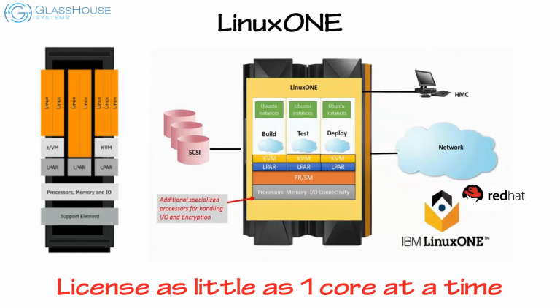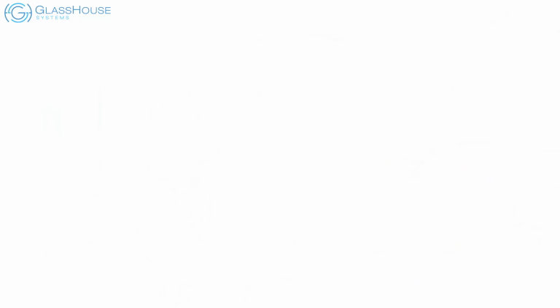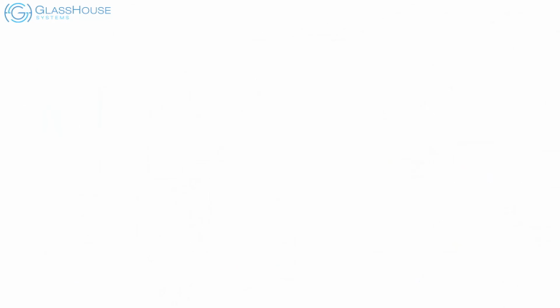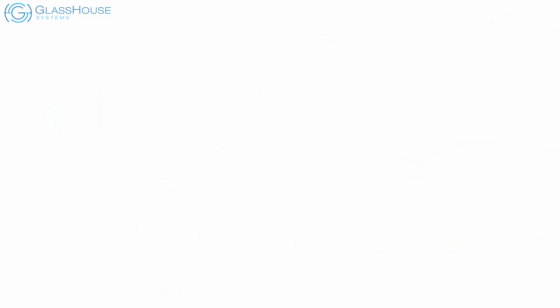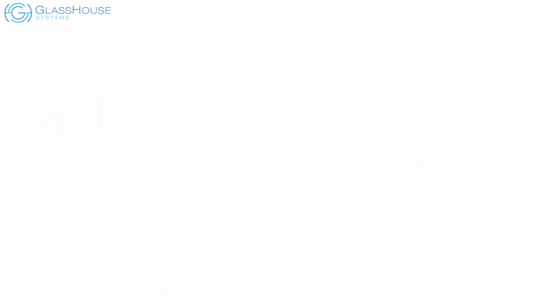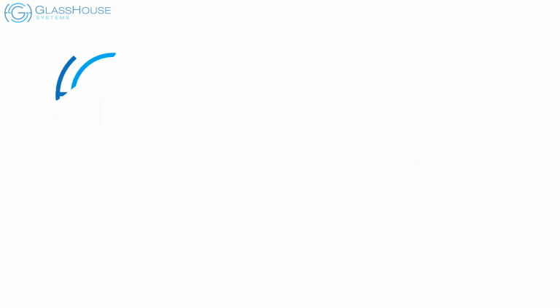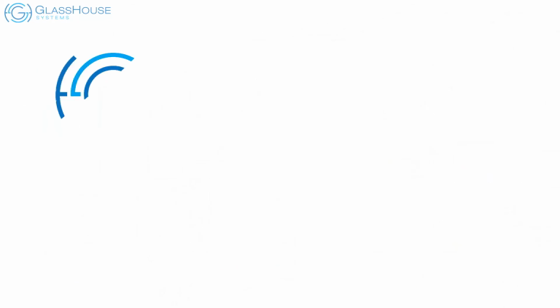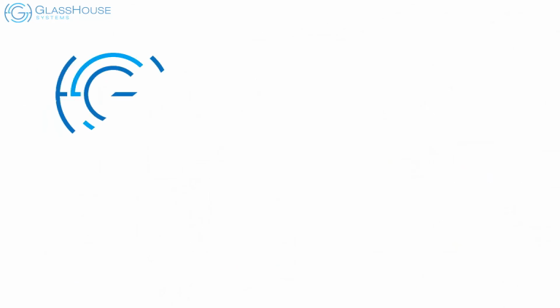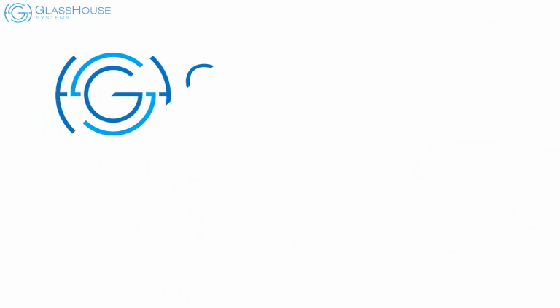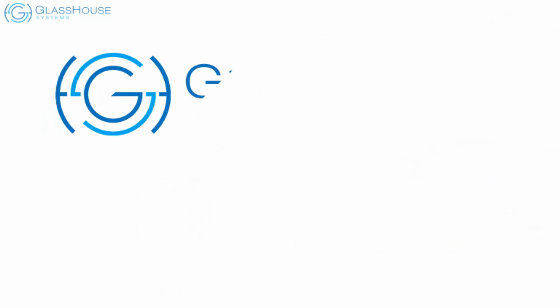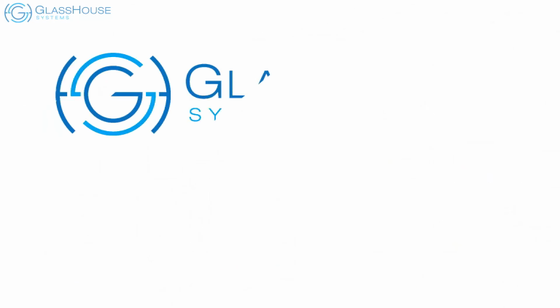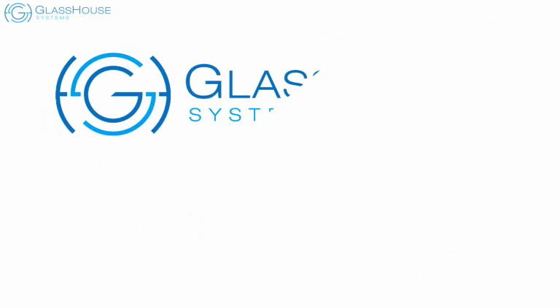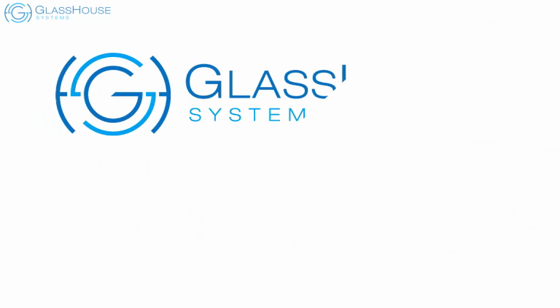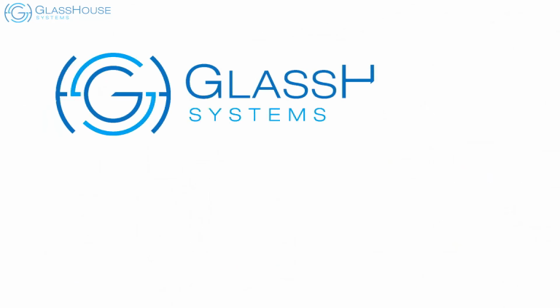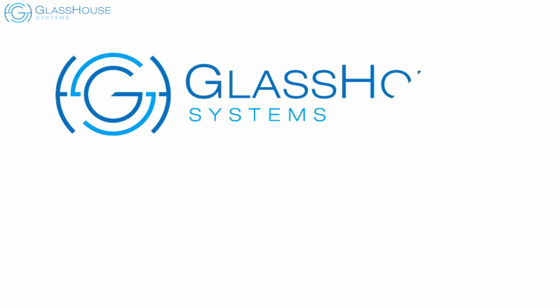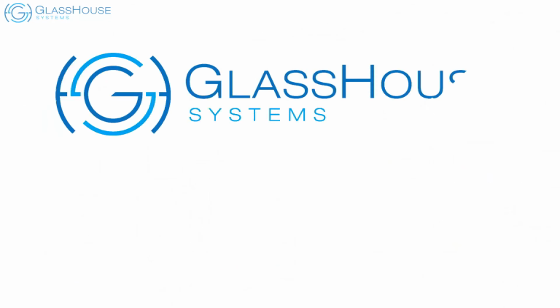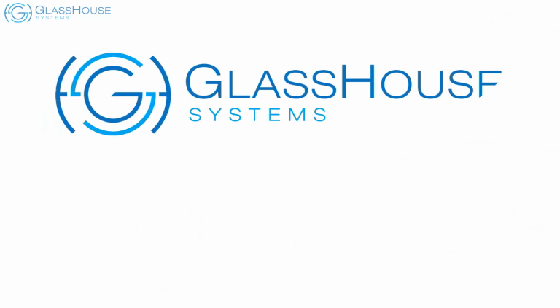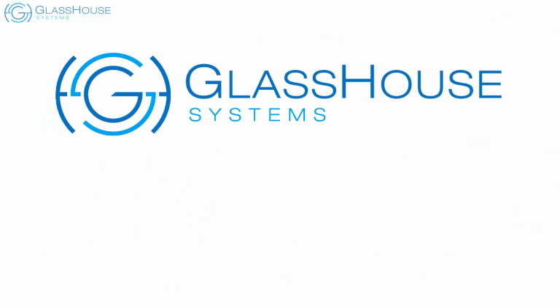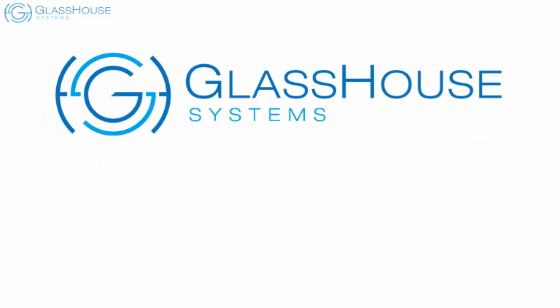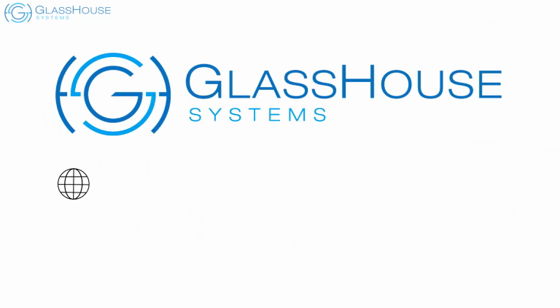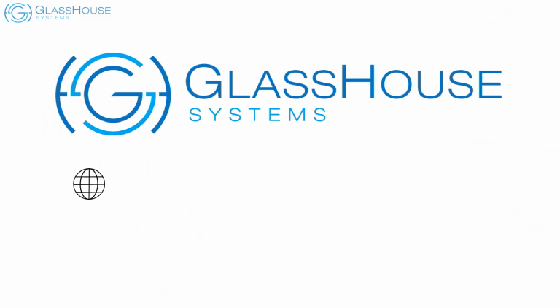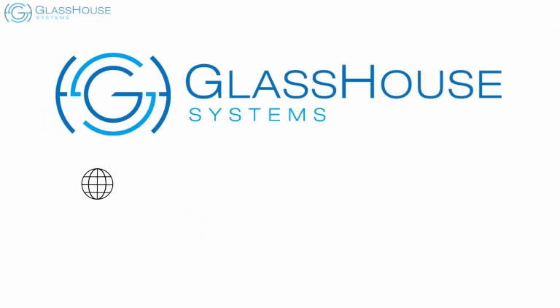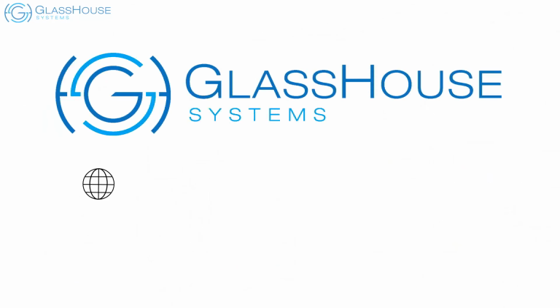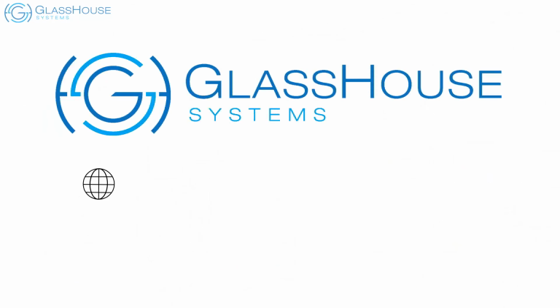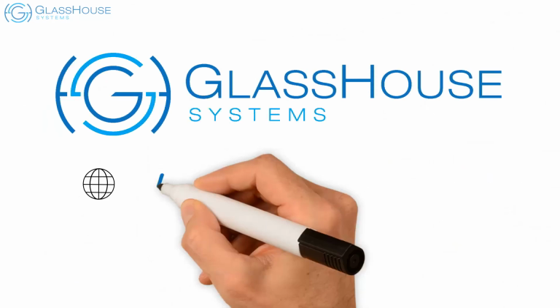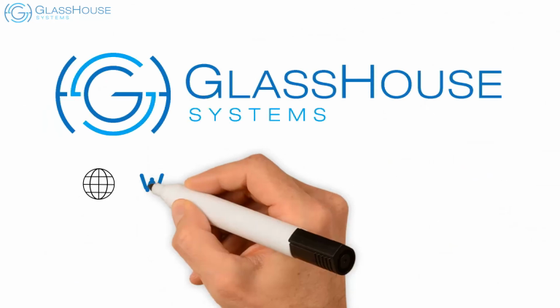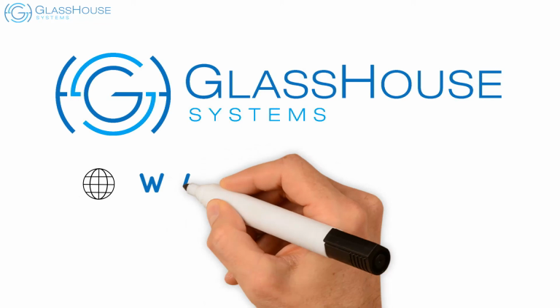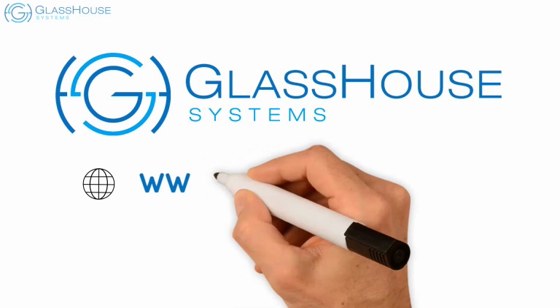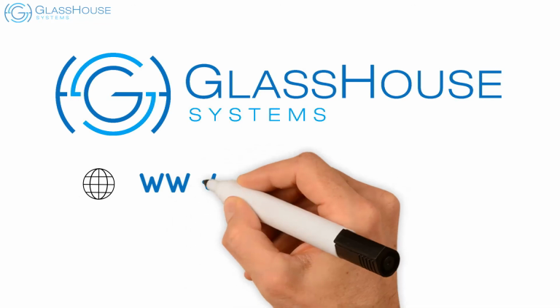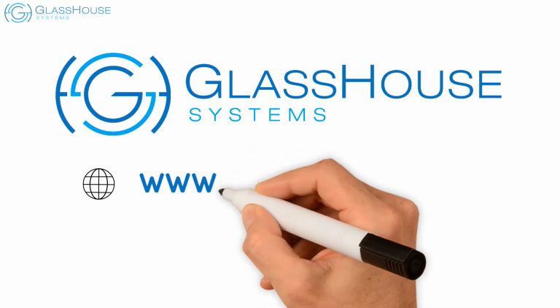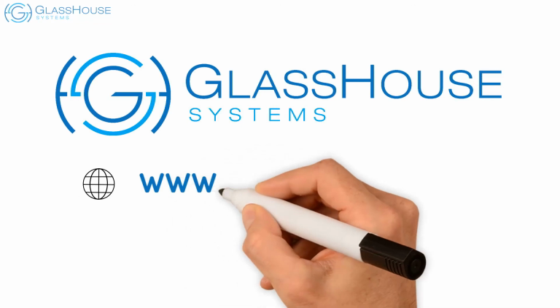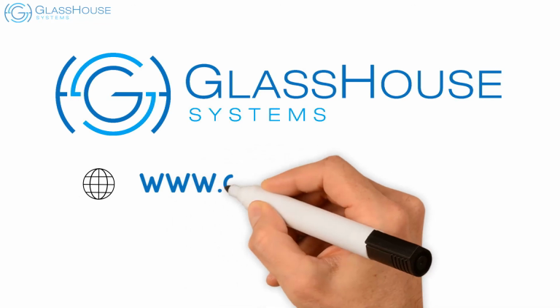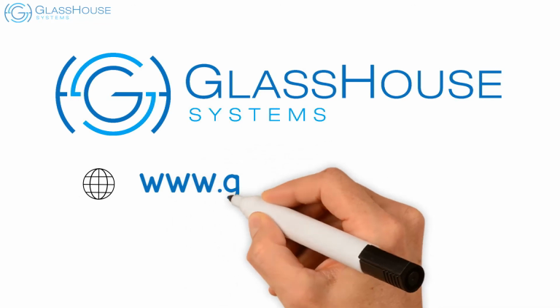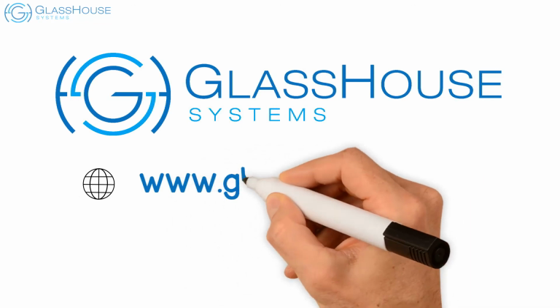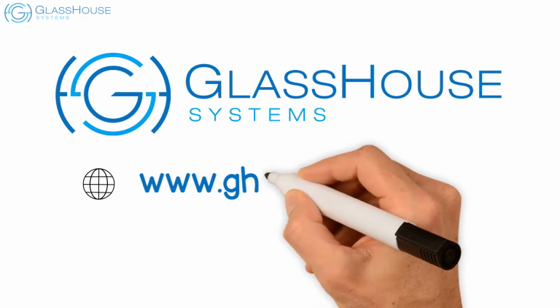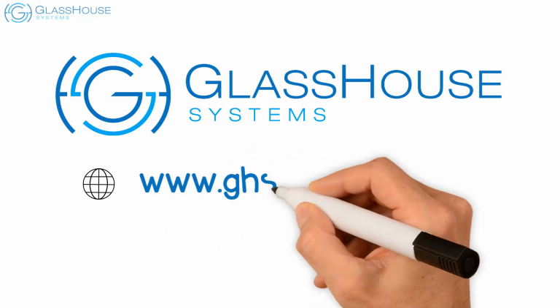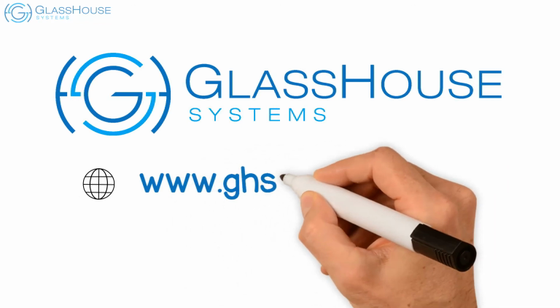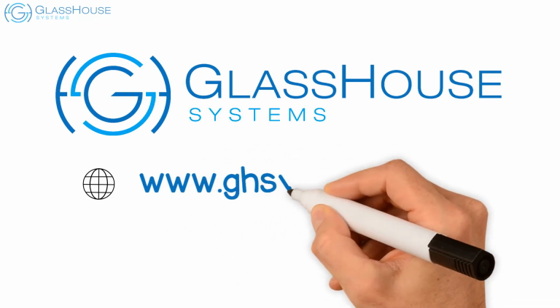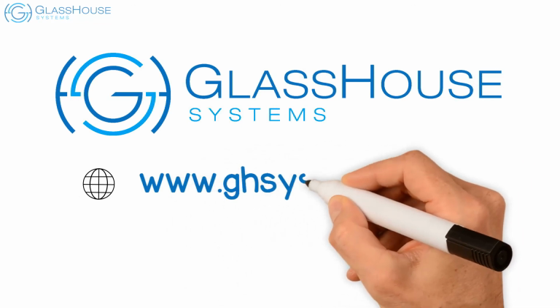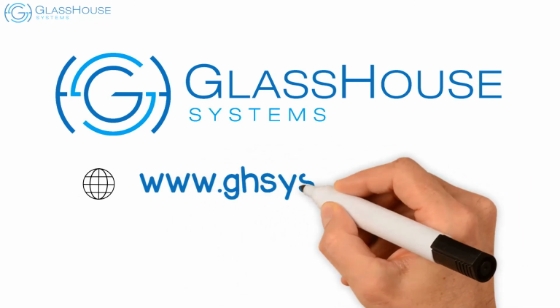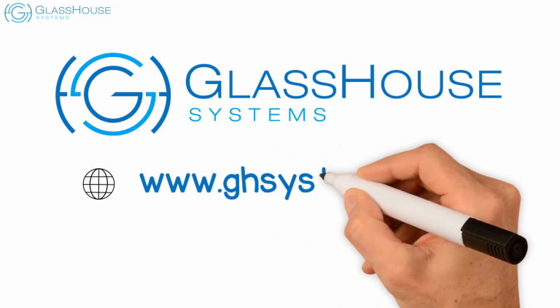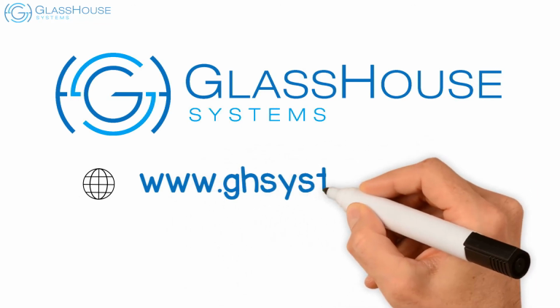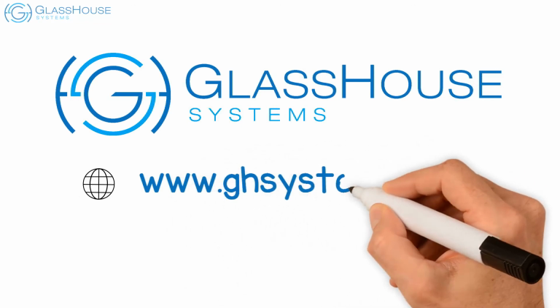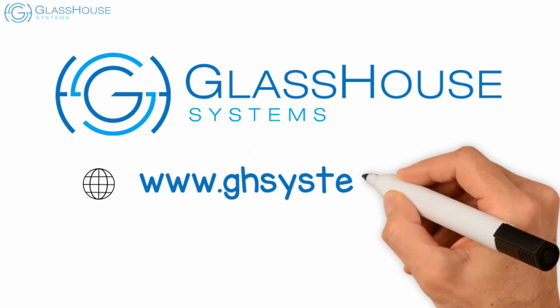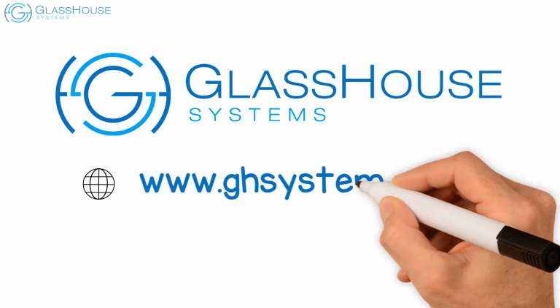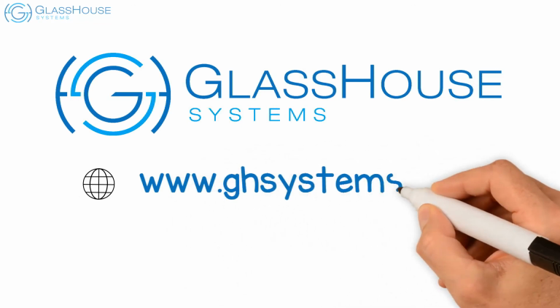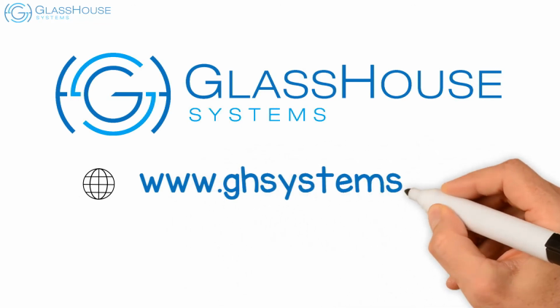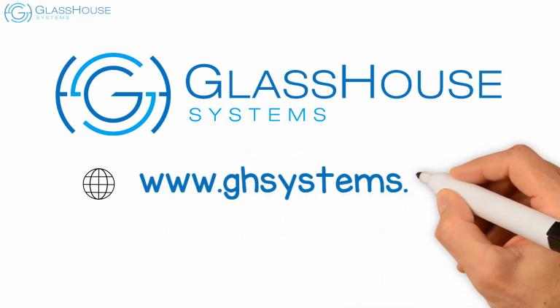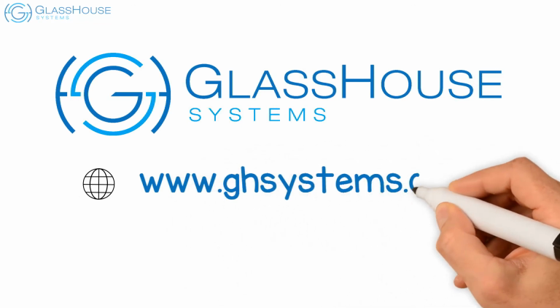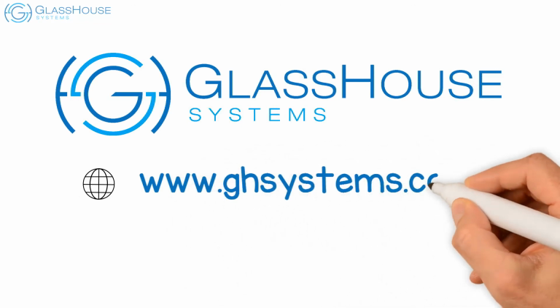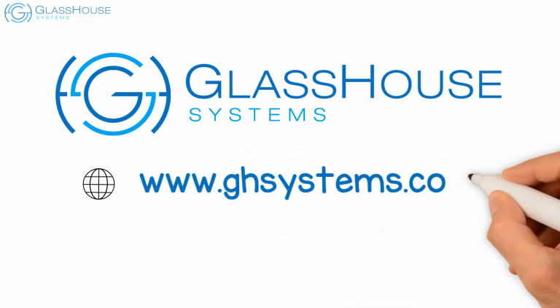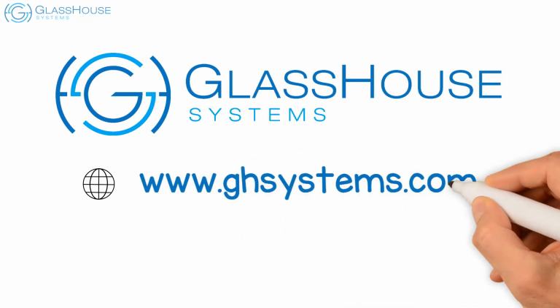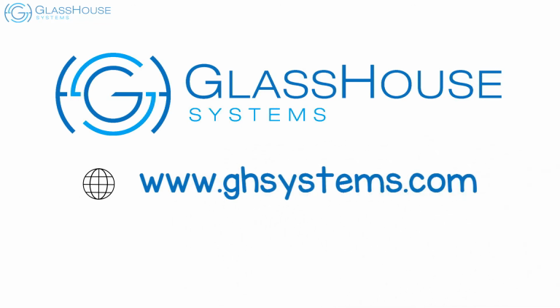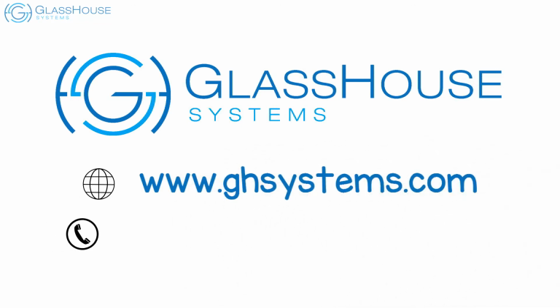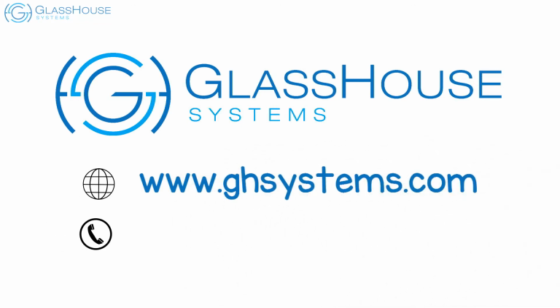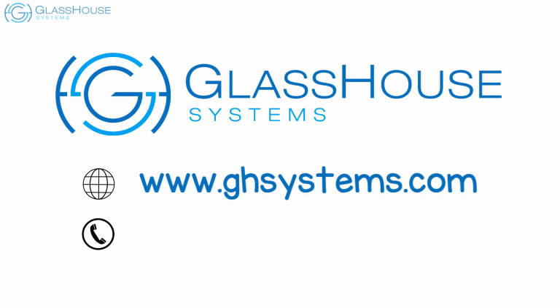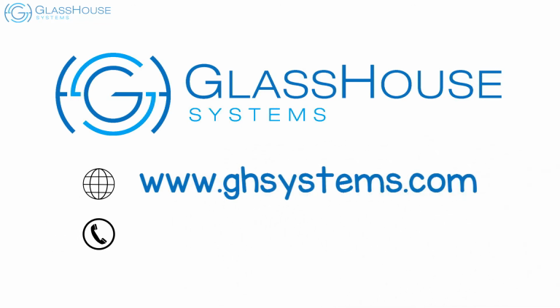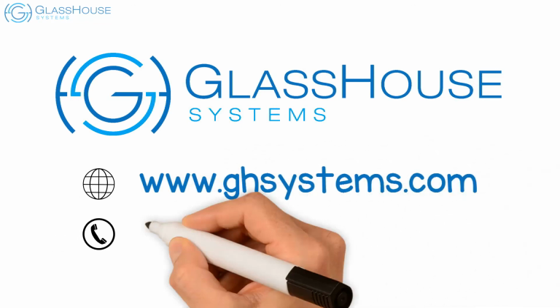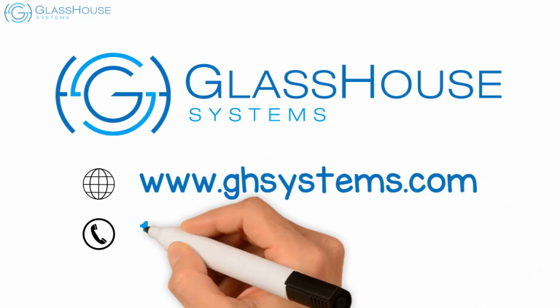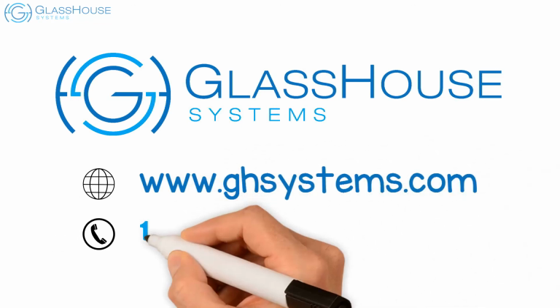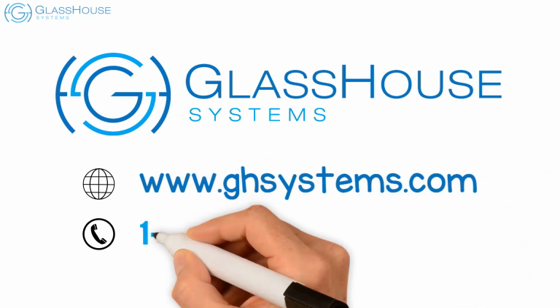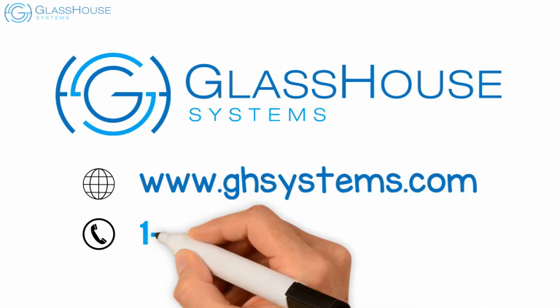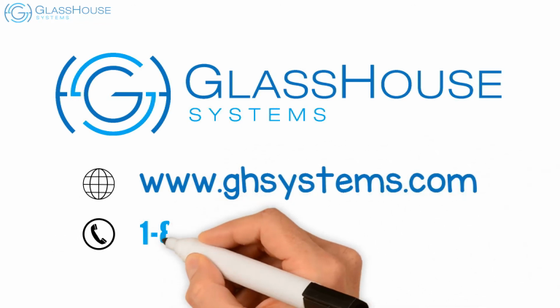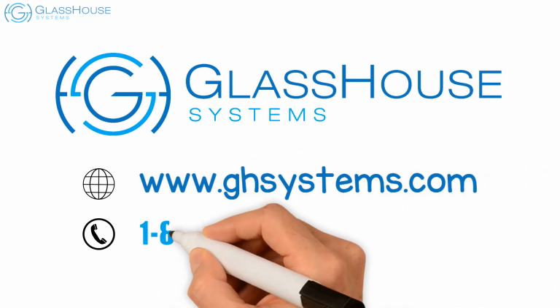Contact Glasshouse Systems today to learn more about managing your Oracle workloads on IBM LinuxONE.